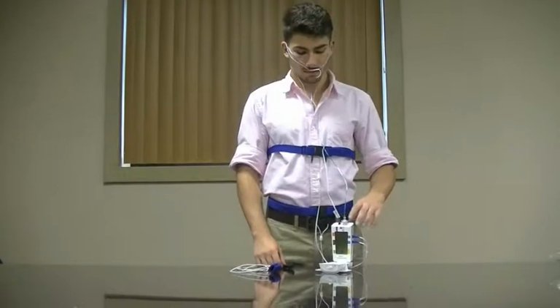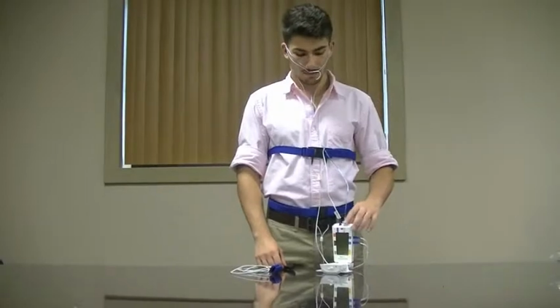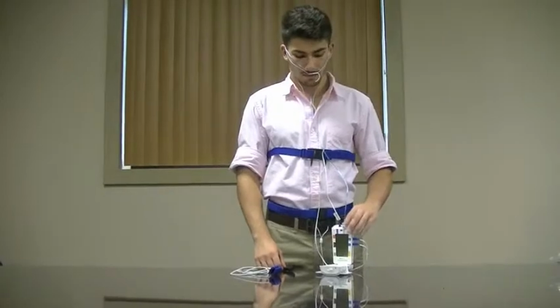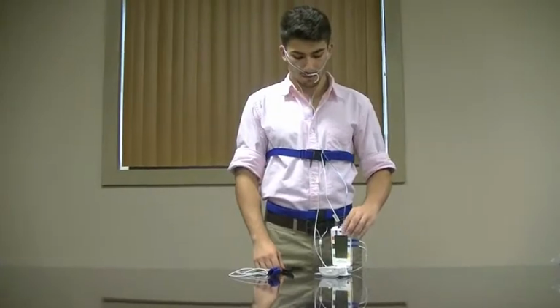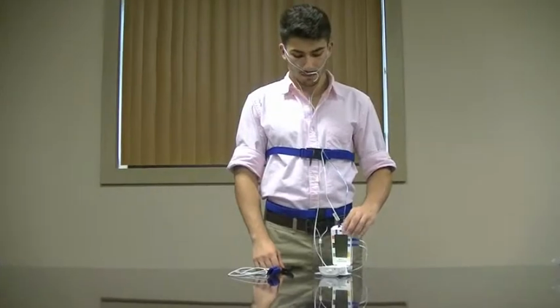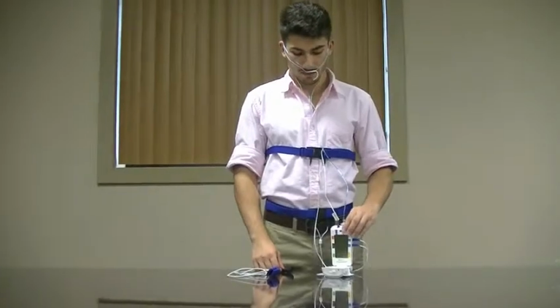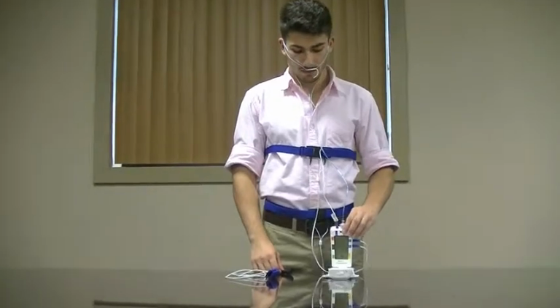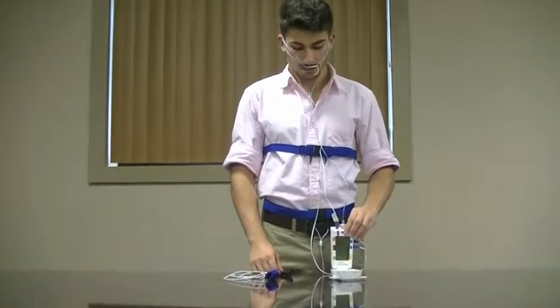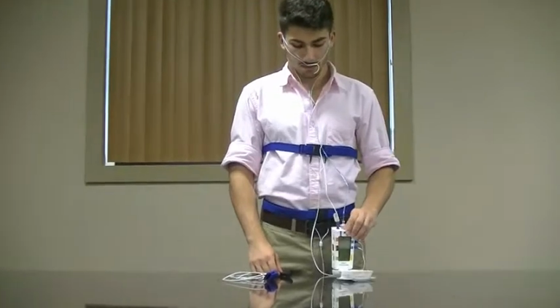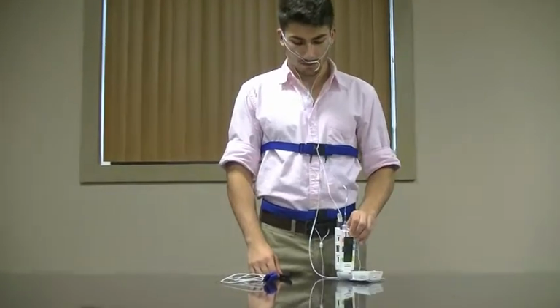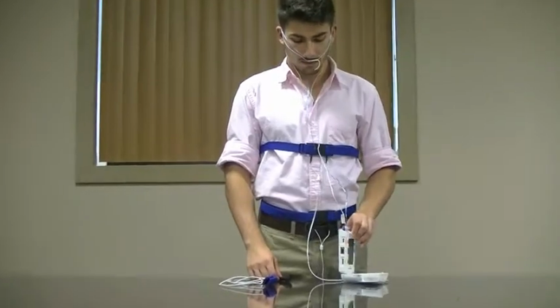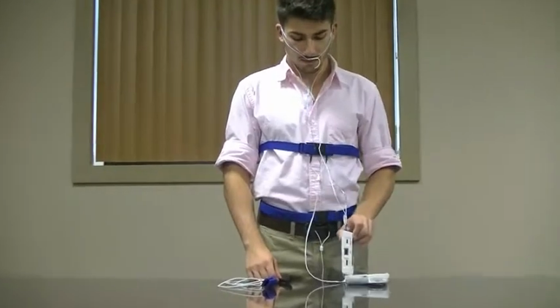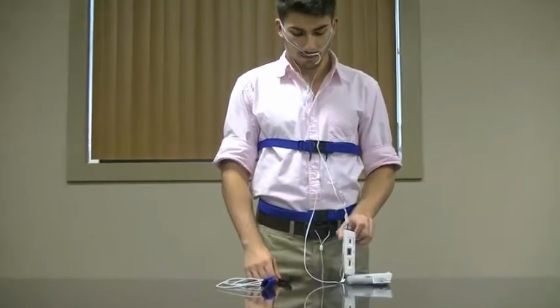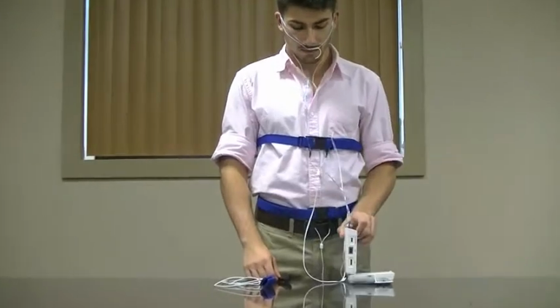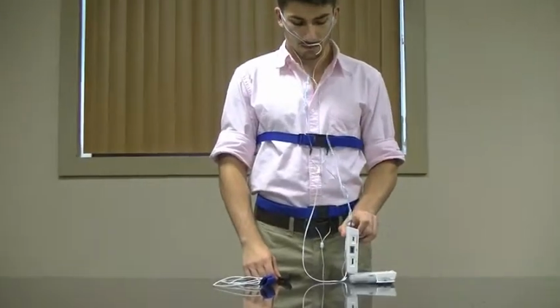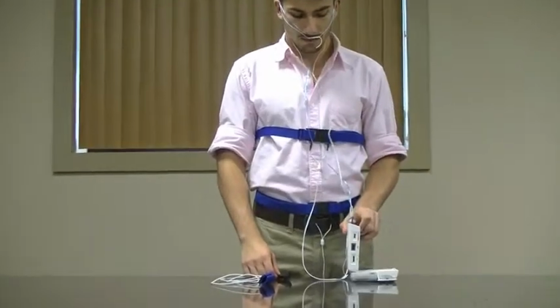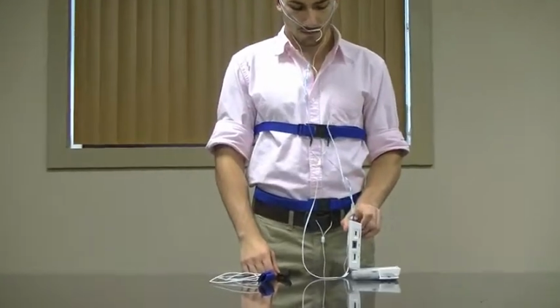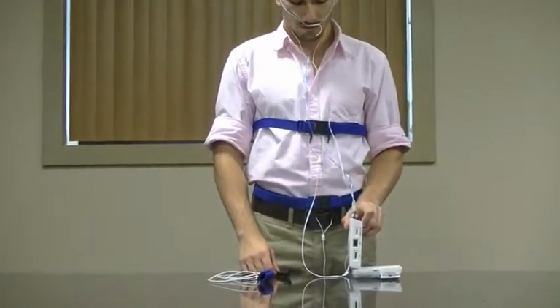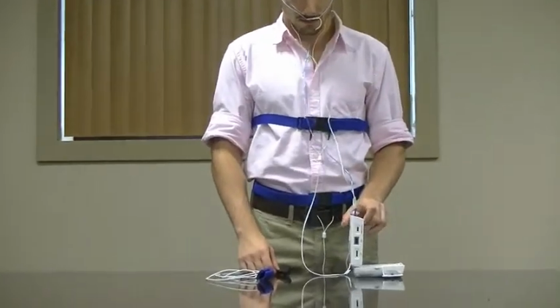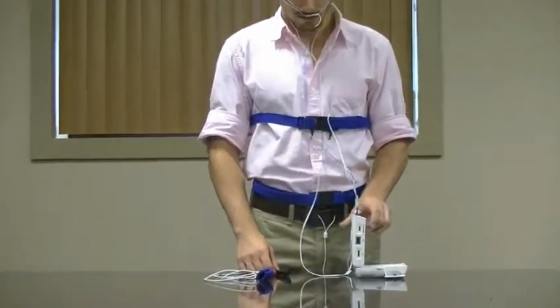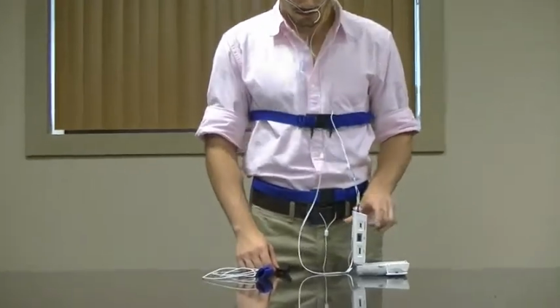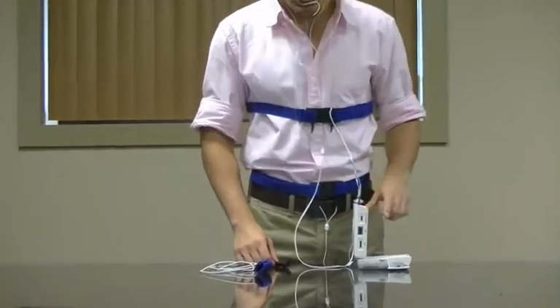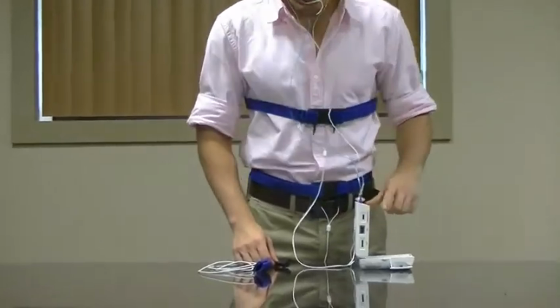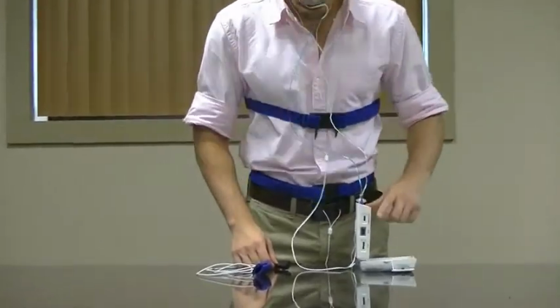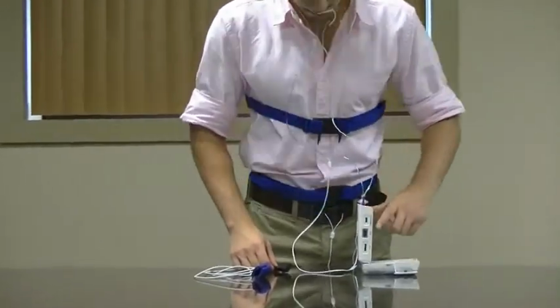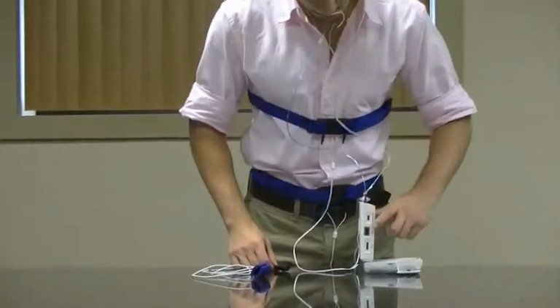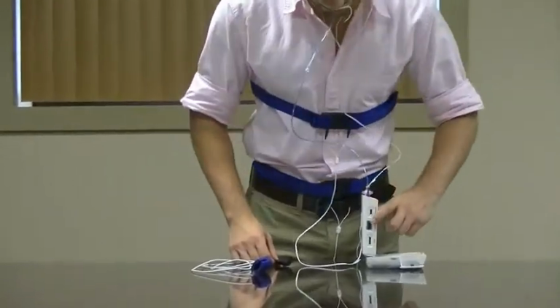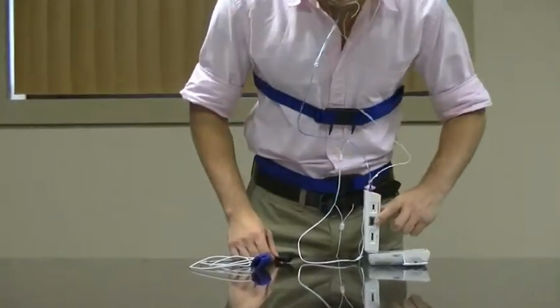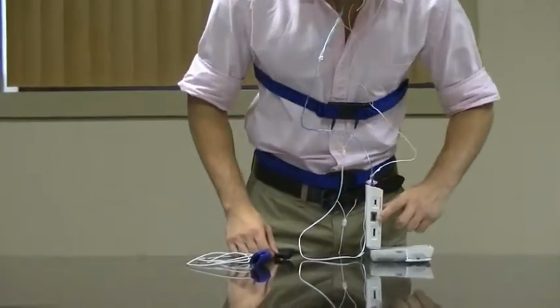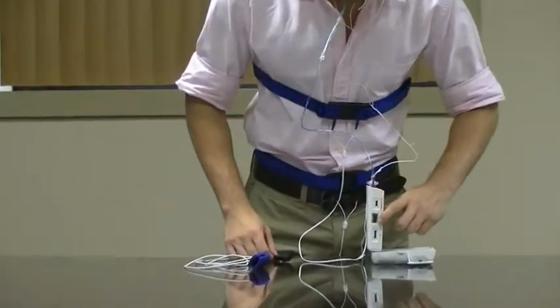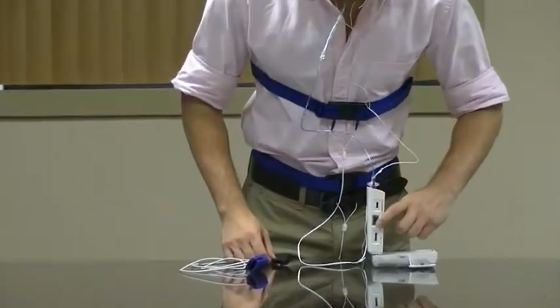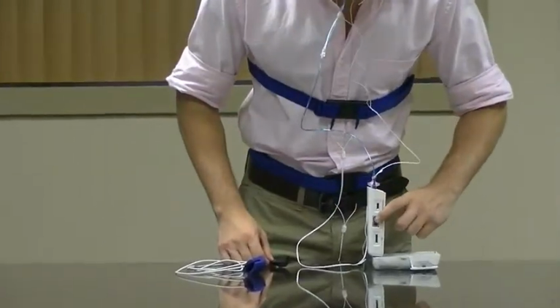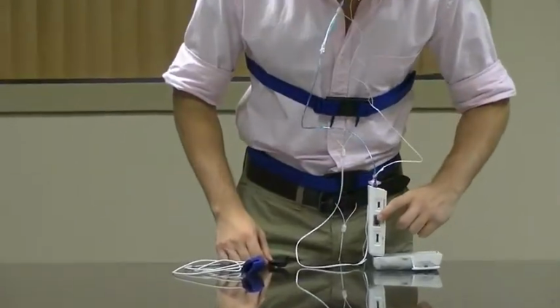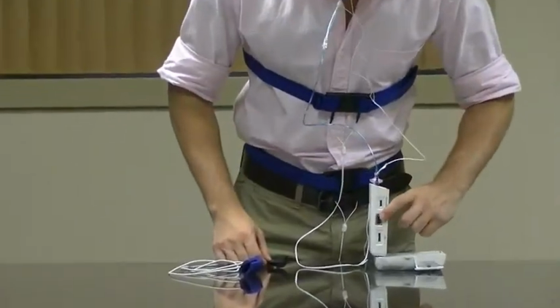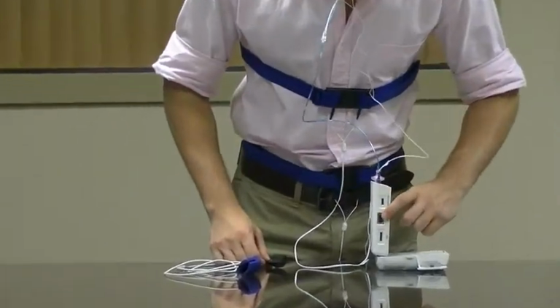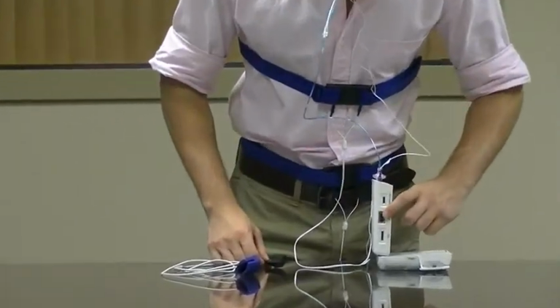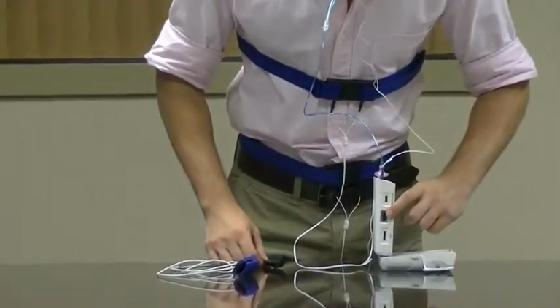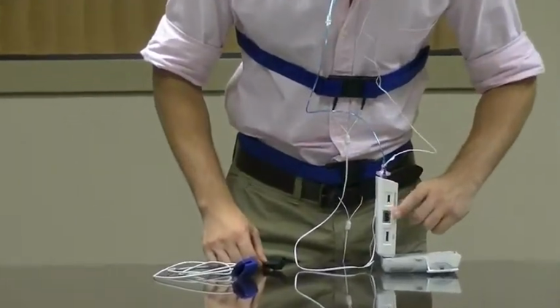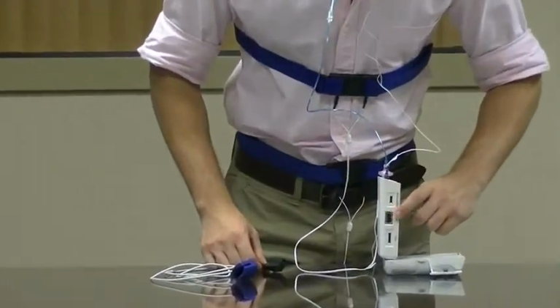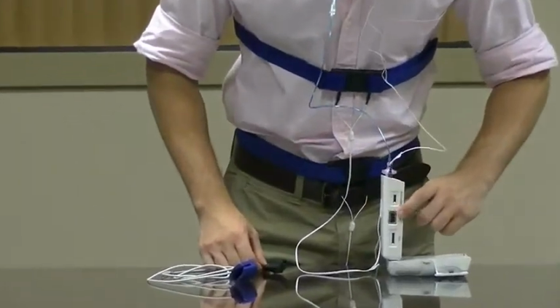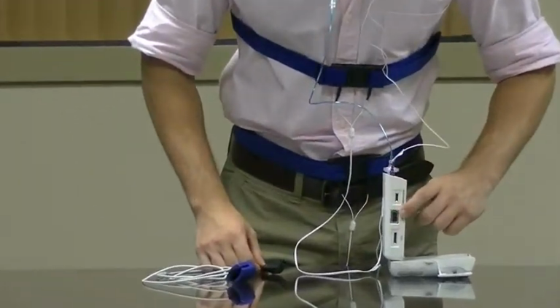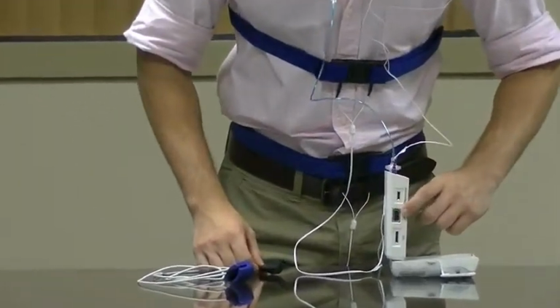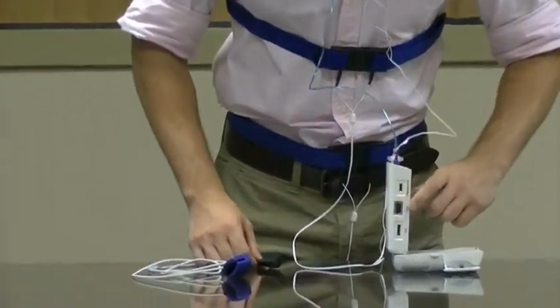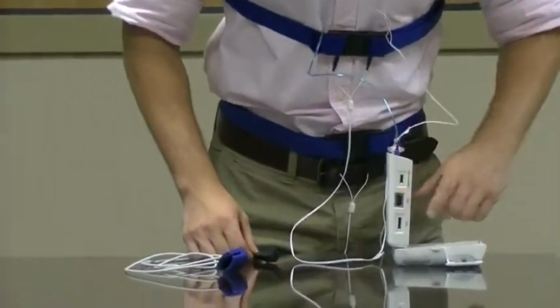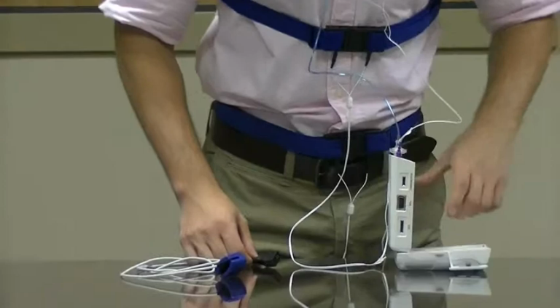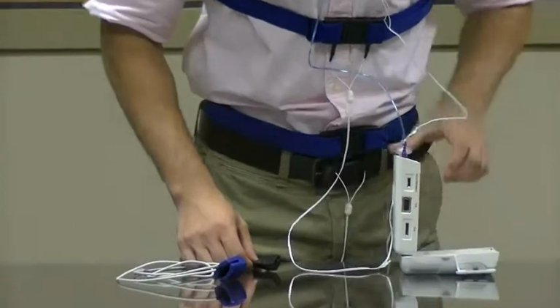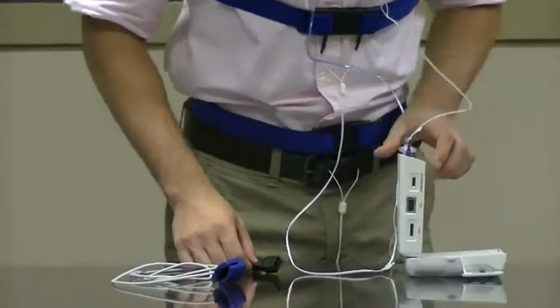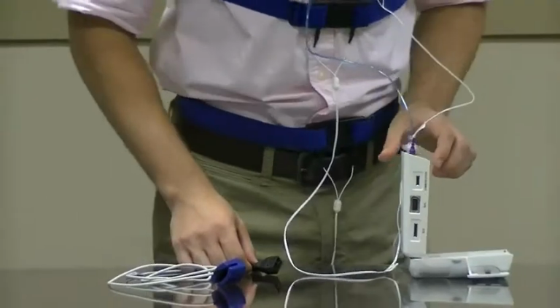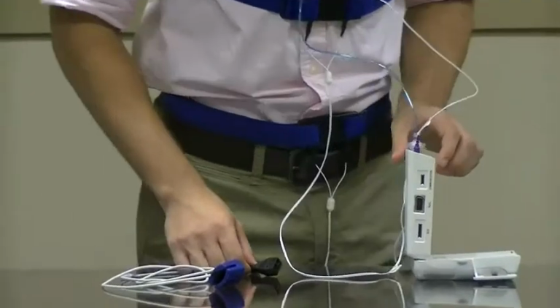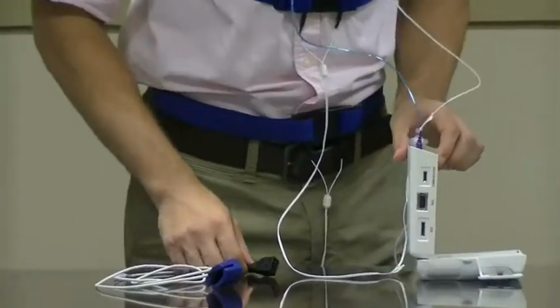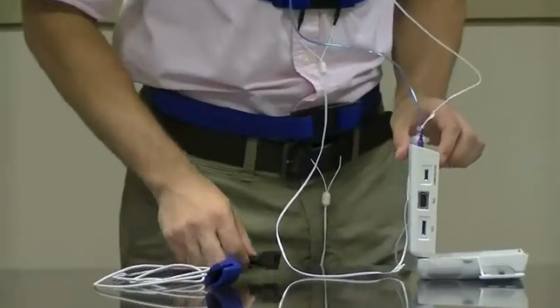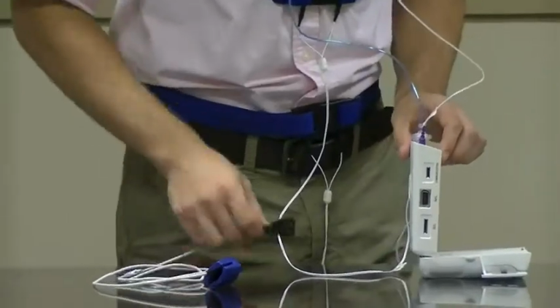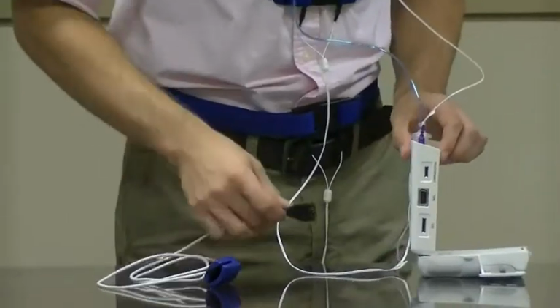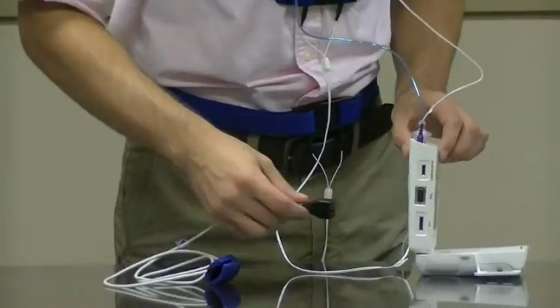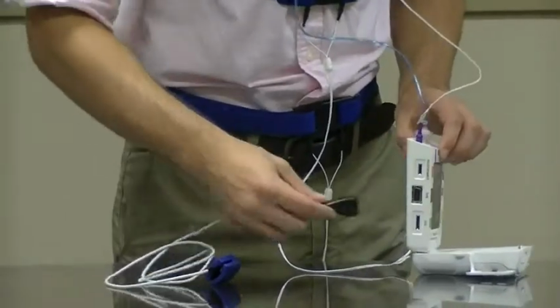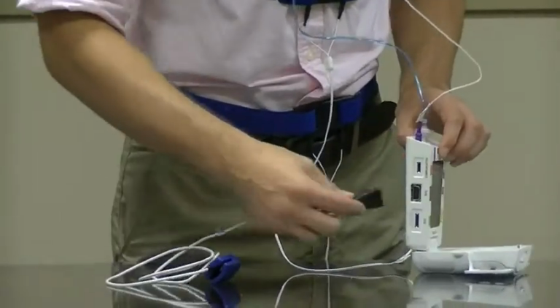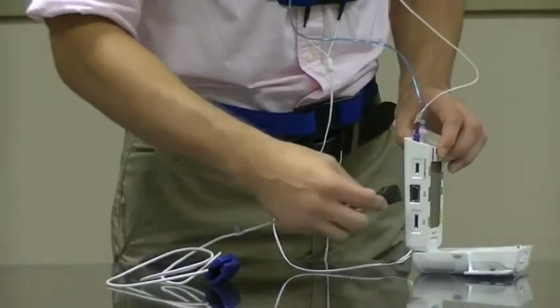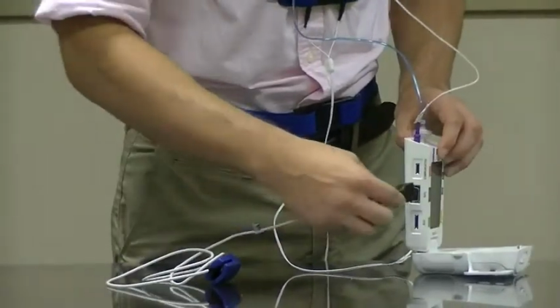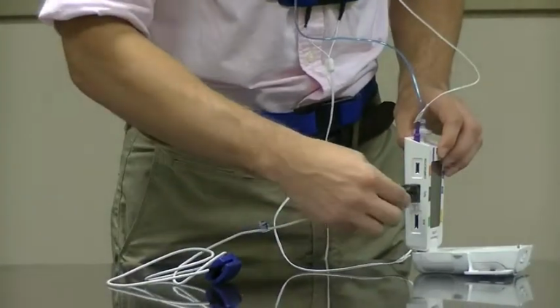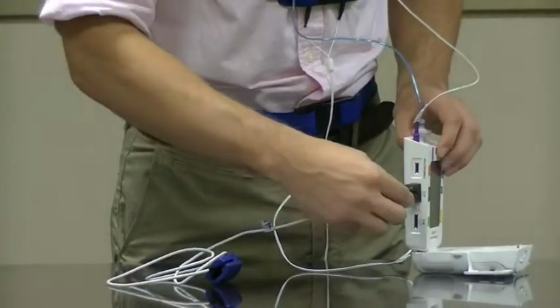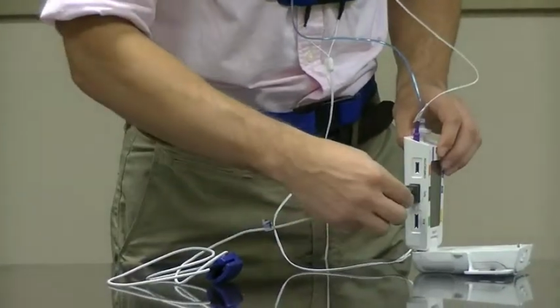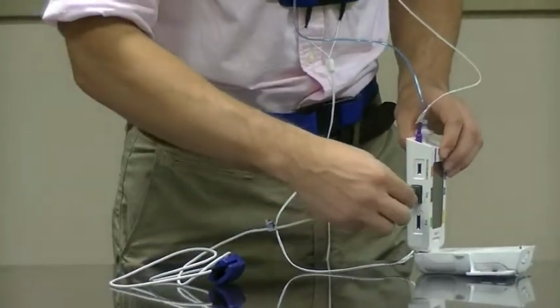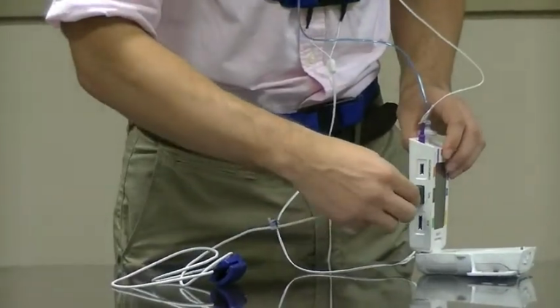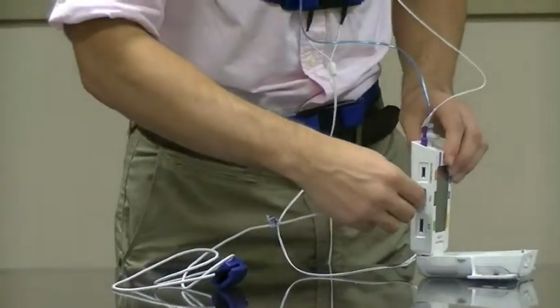Next, you will want to attach the oximeter. First, you will plug it in onto the side of the device and then attach it to your index finger.